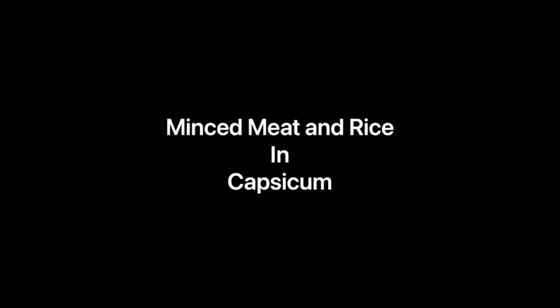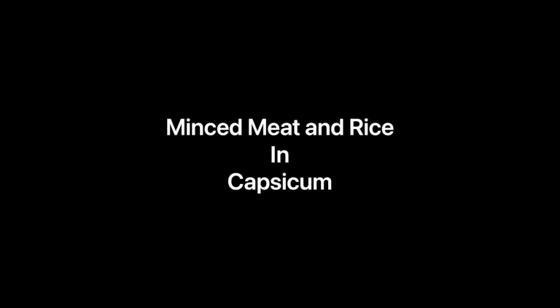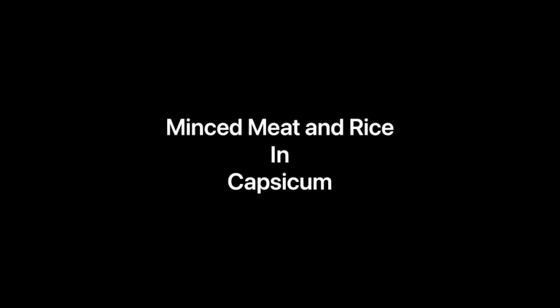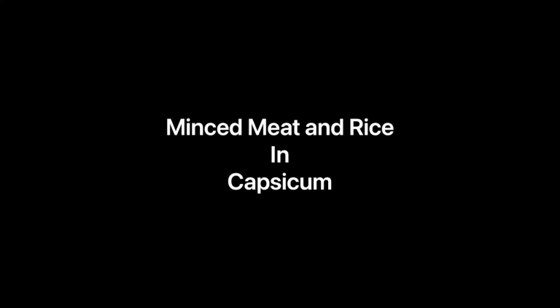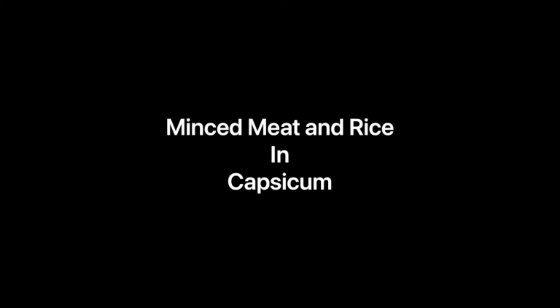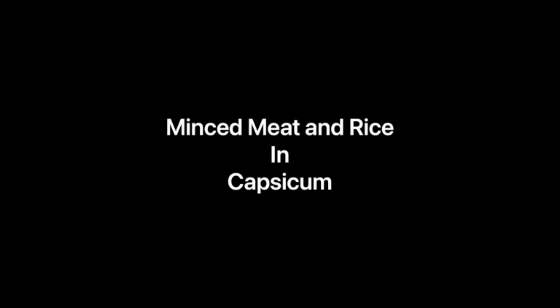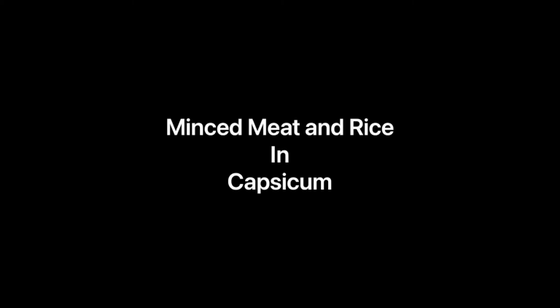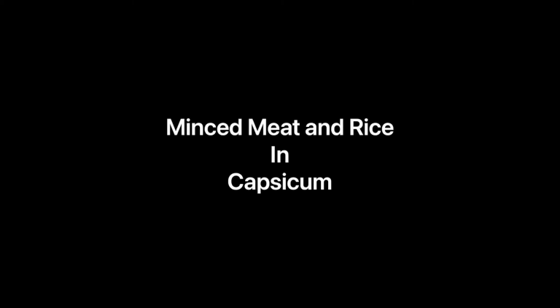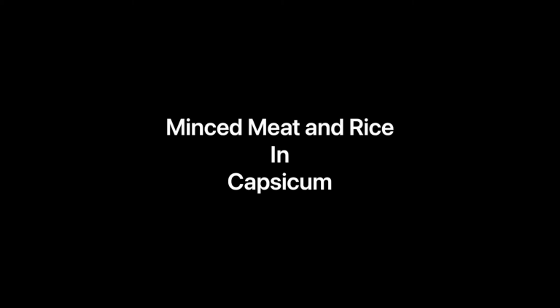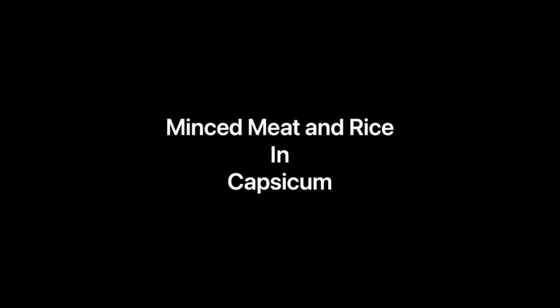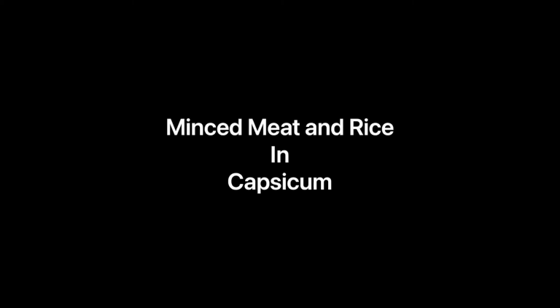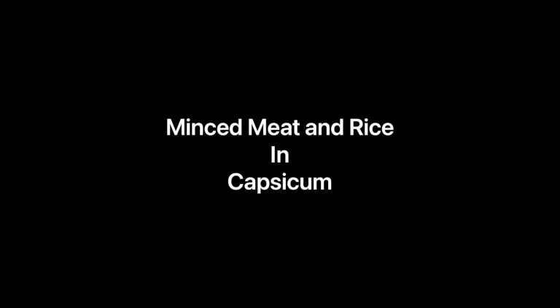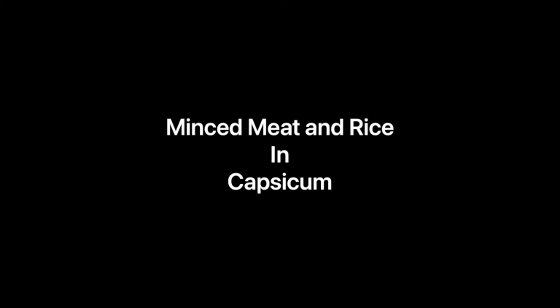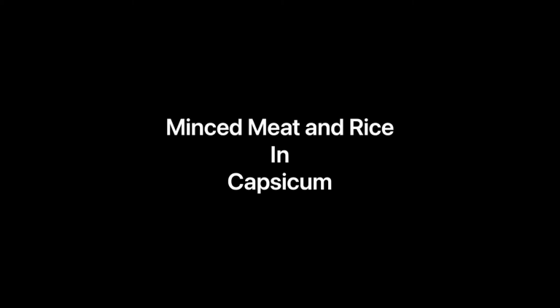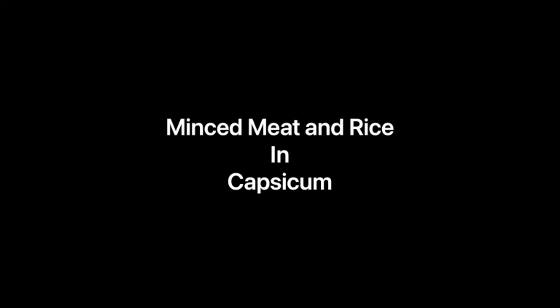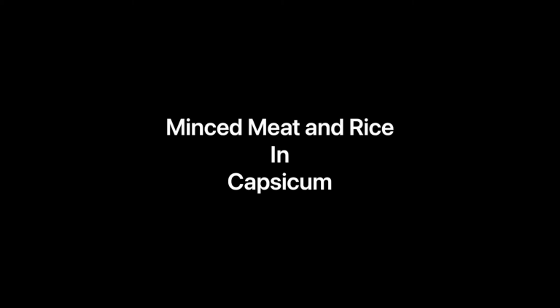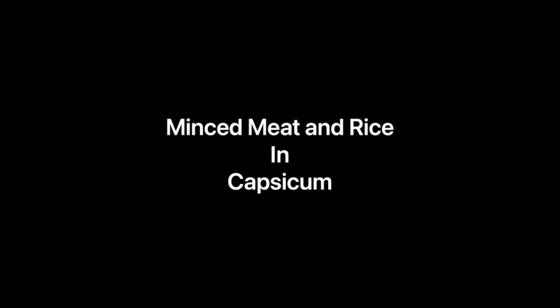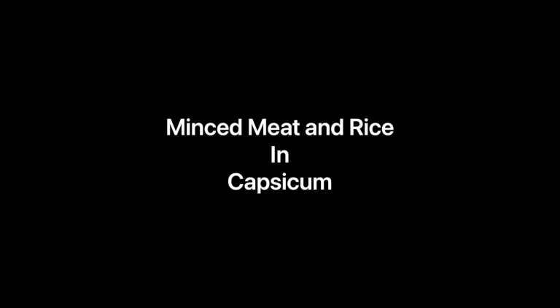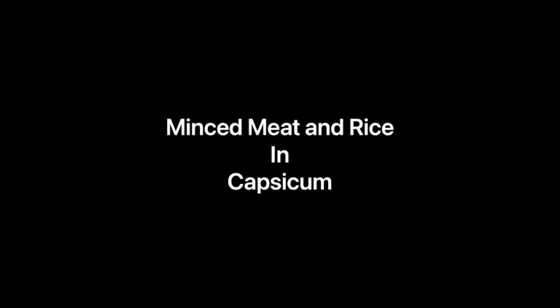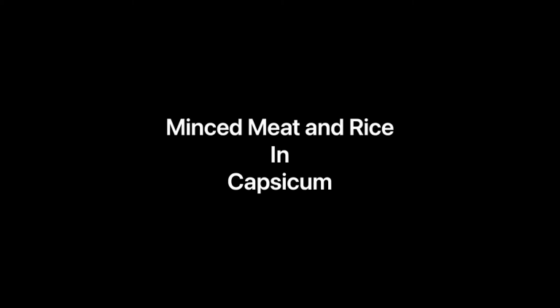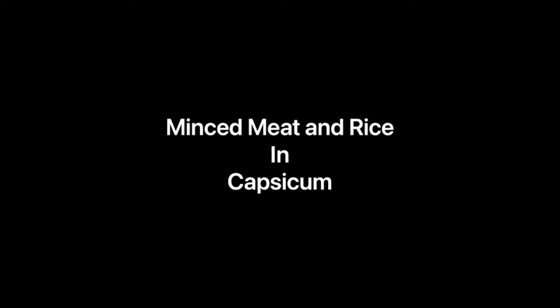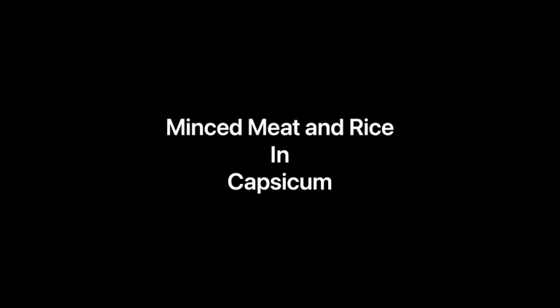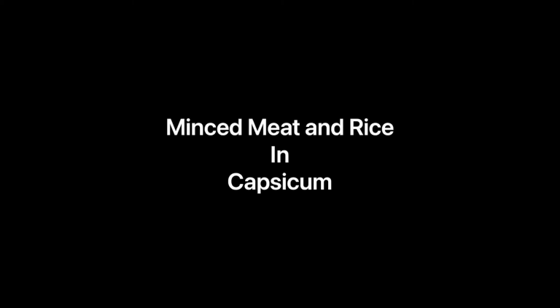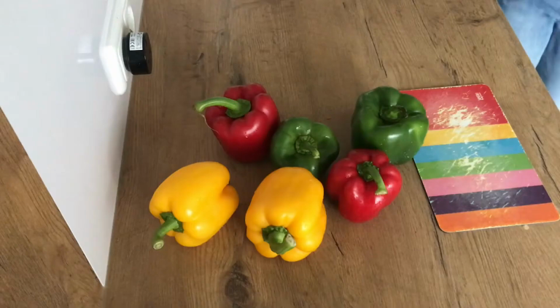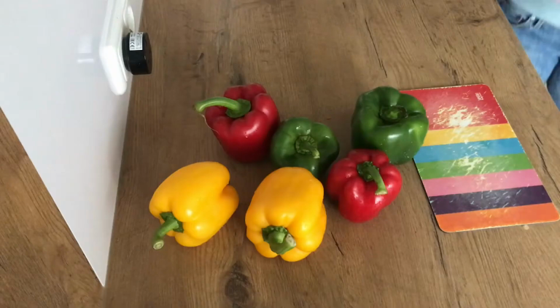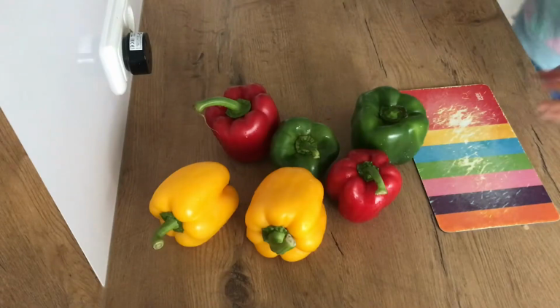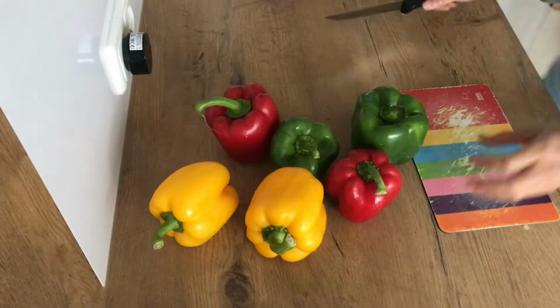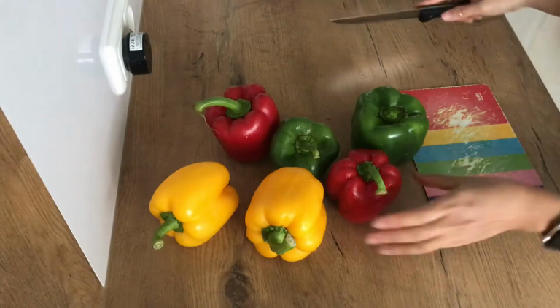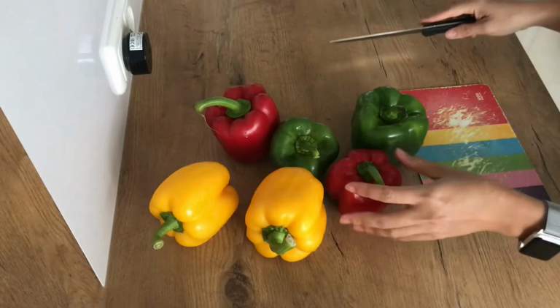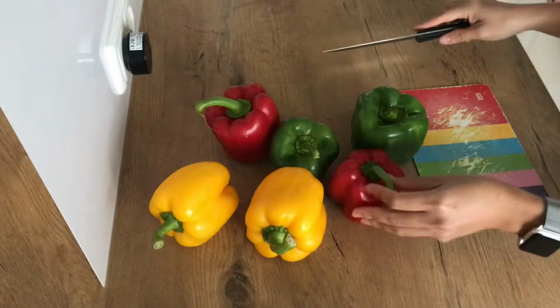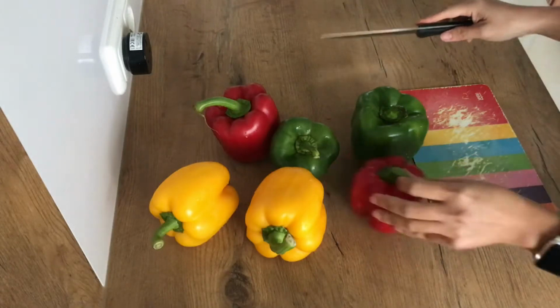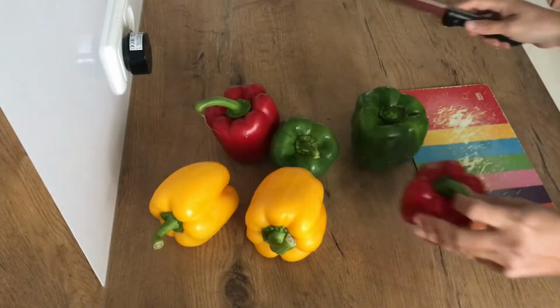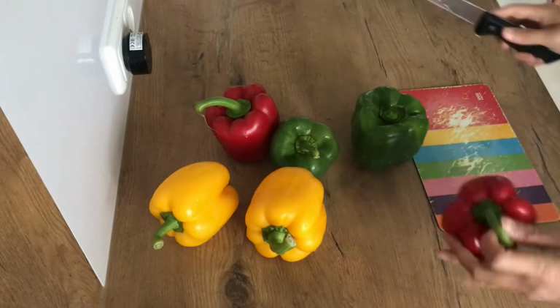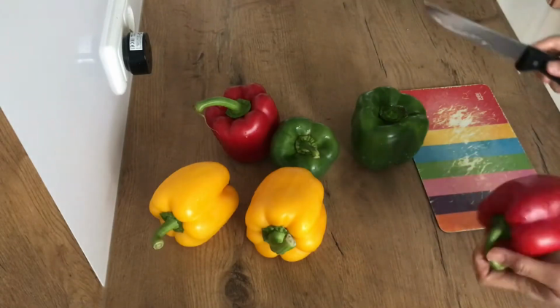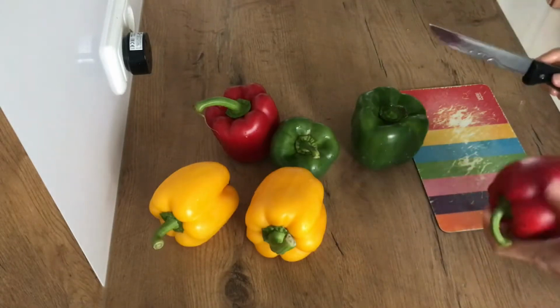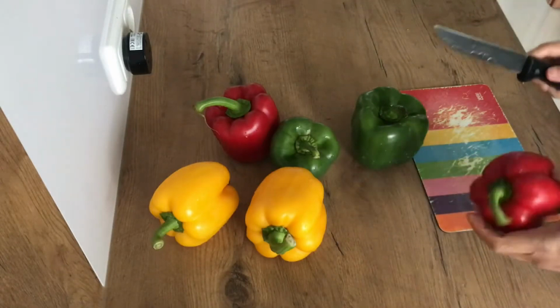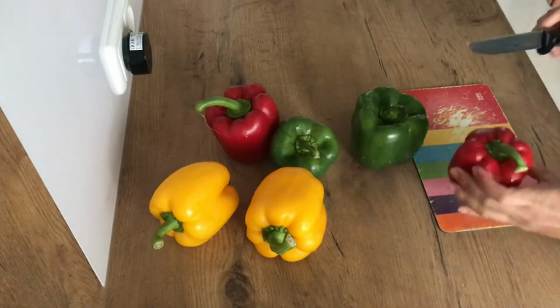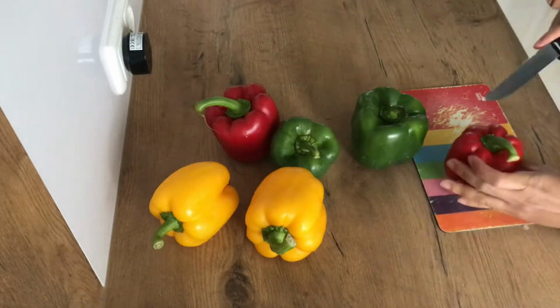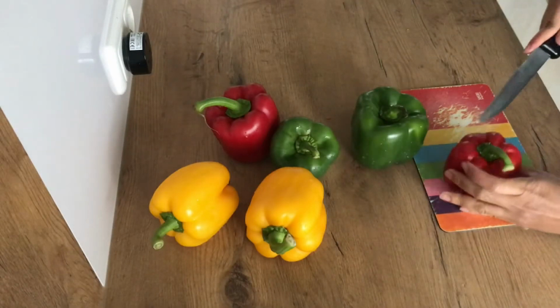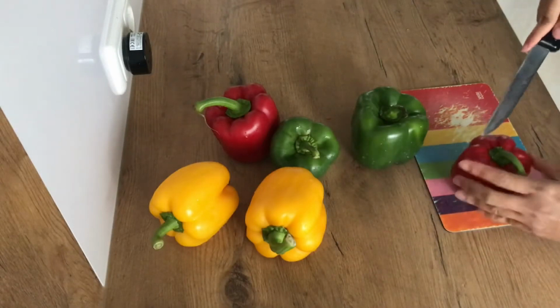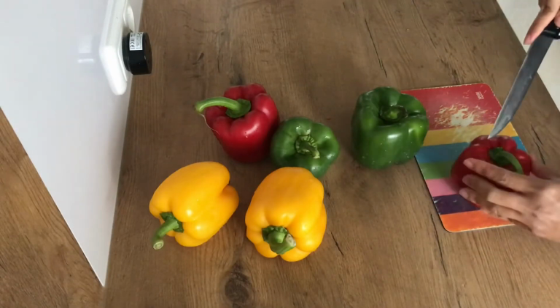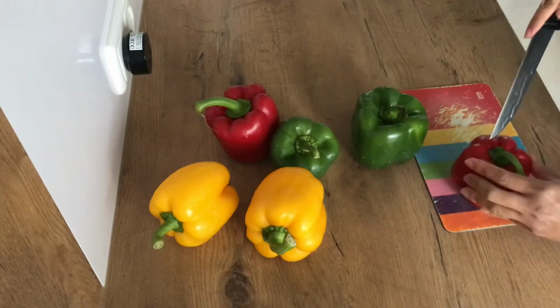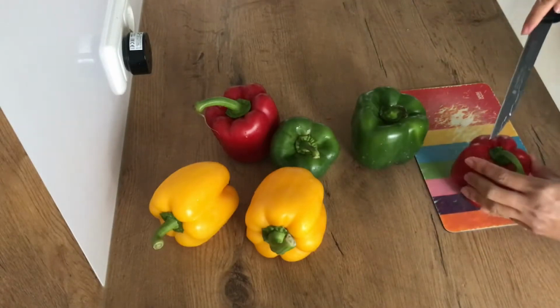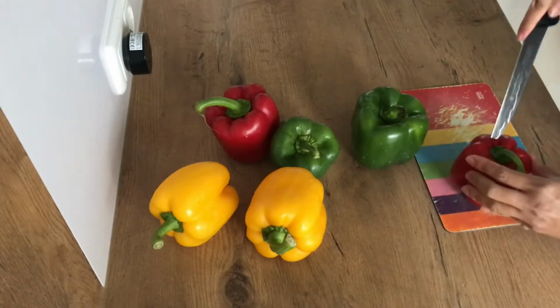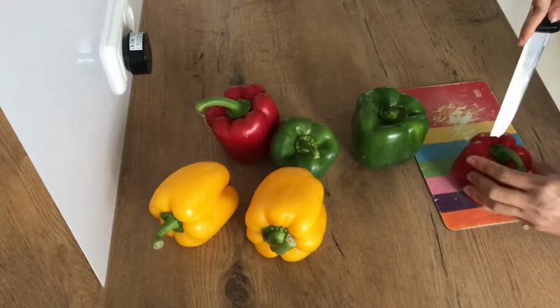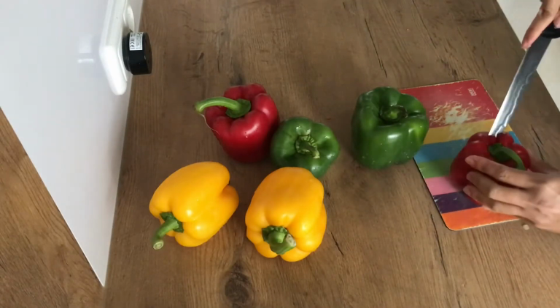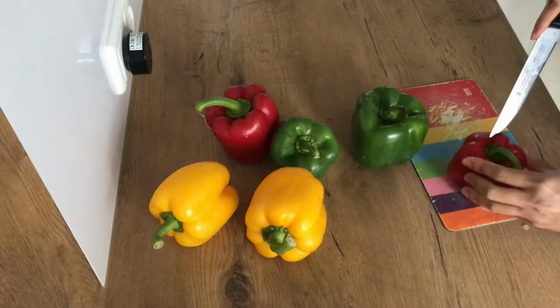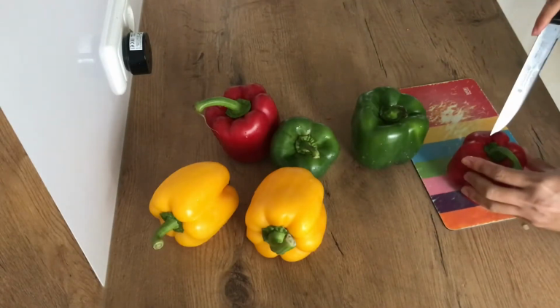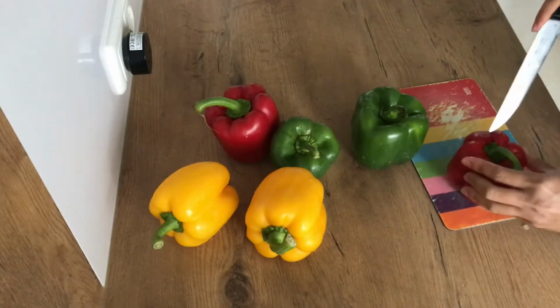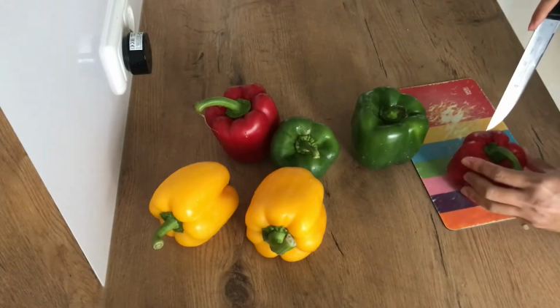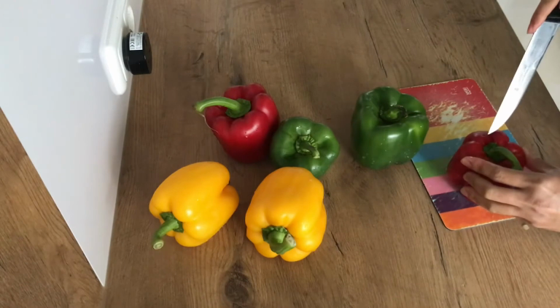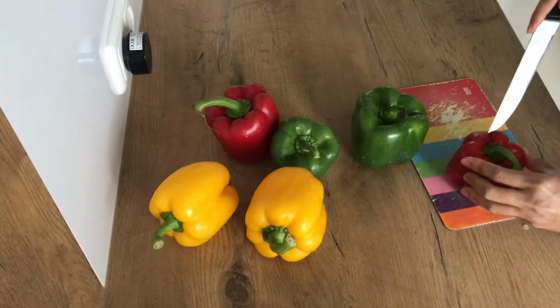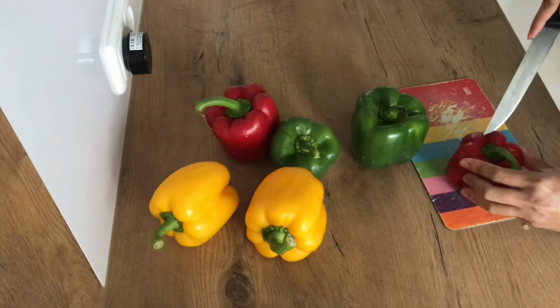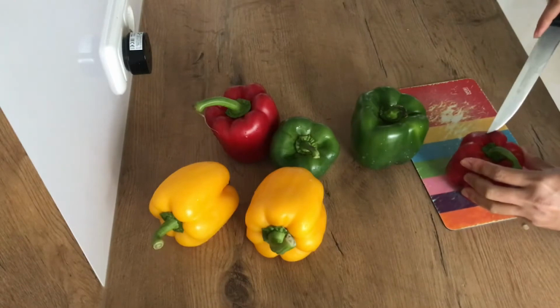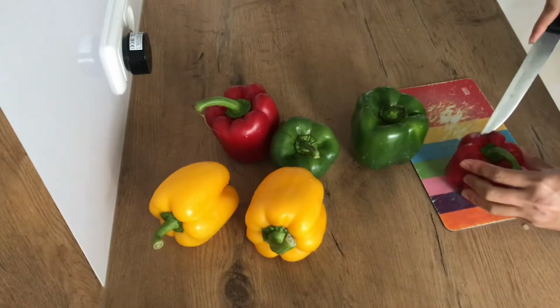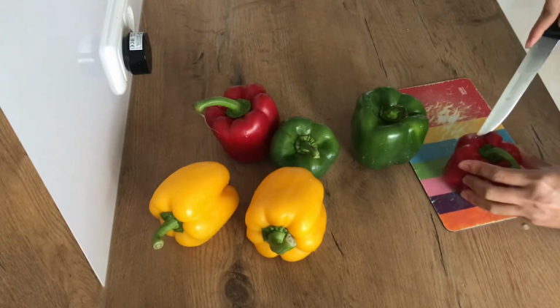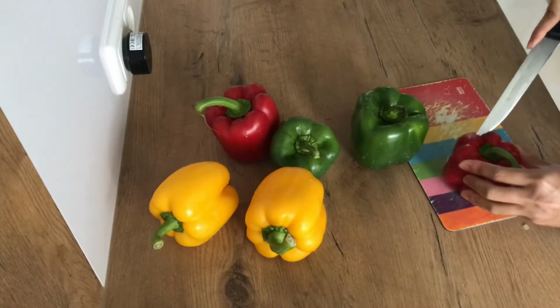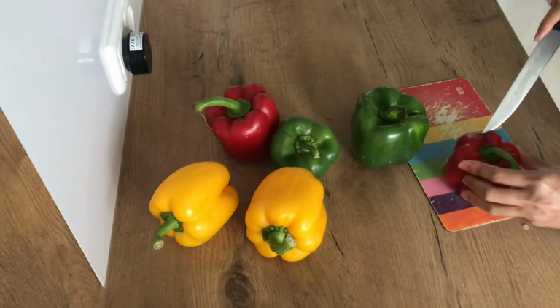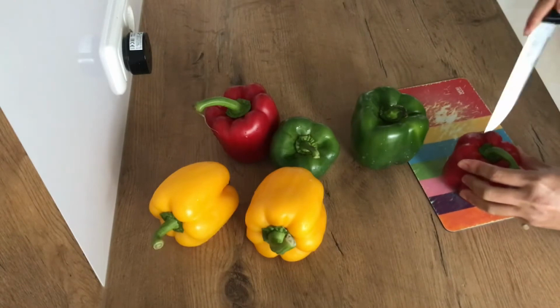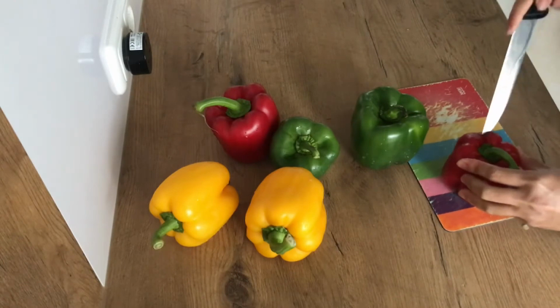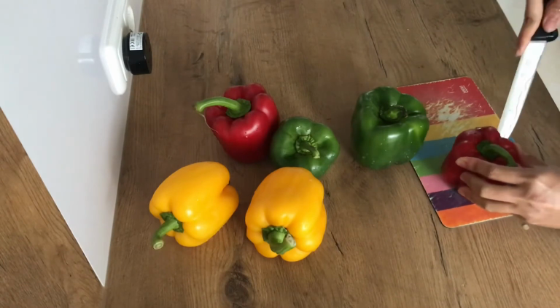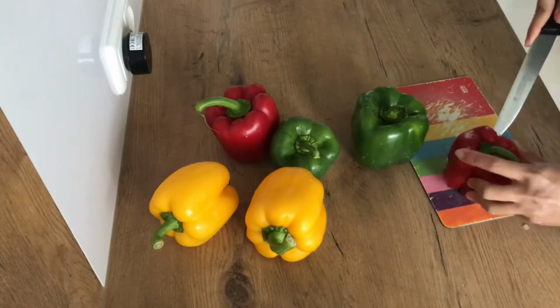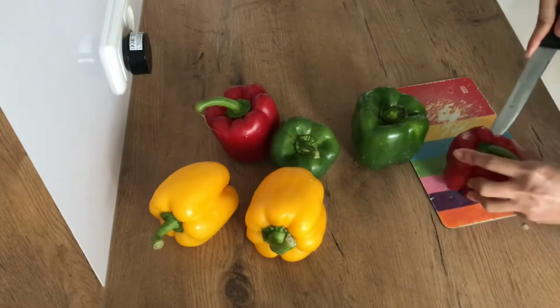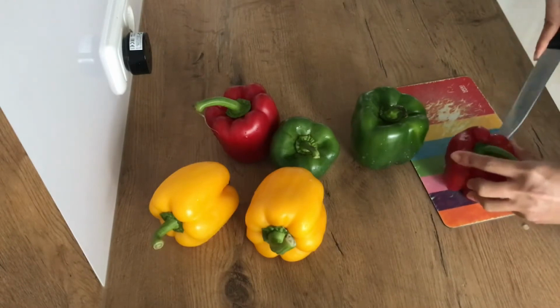Hi! Today we will be baking stuffed capsicum. Ingredients will be posted at the end of this video.